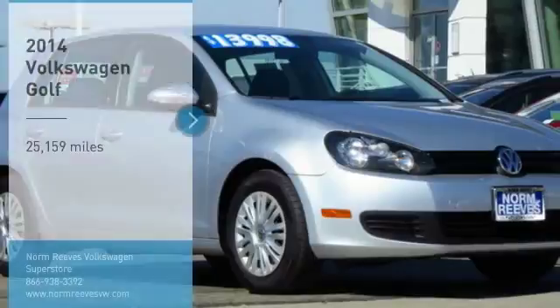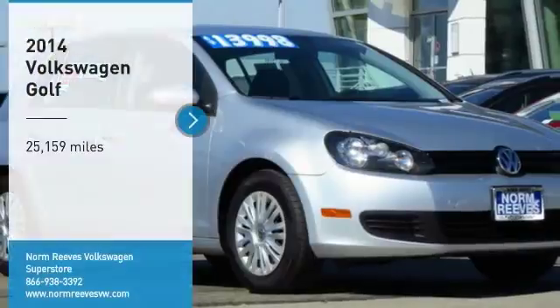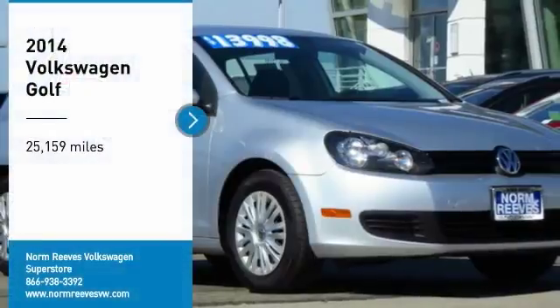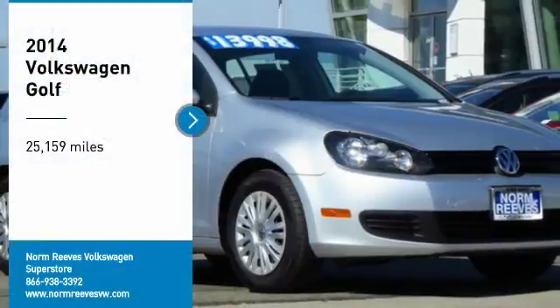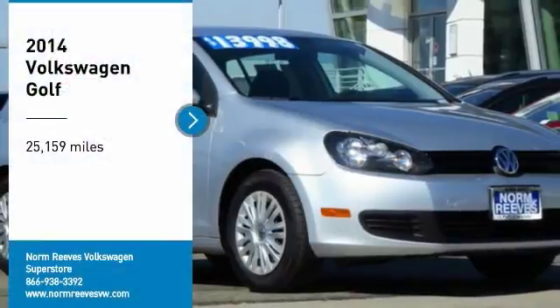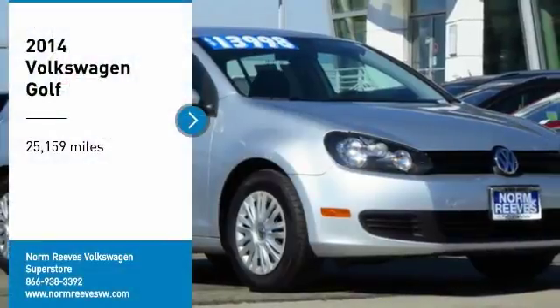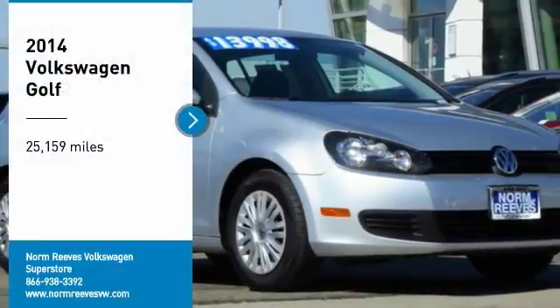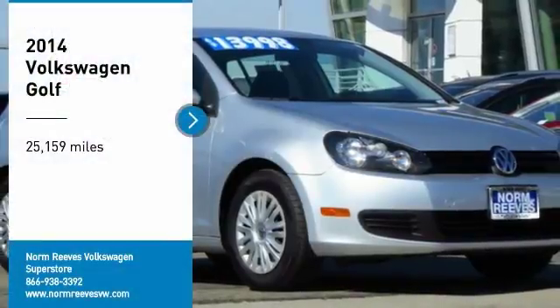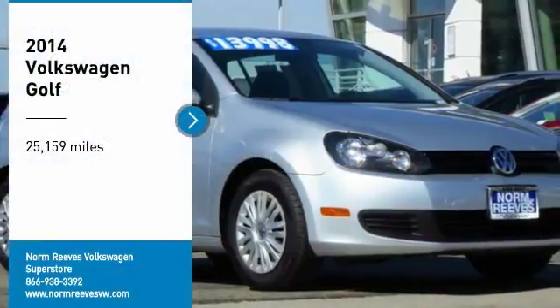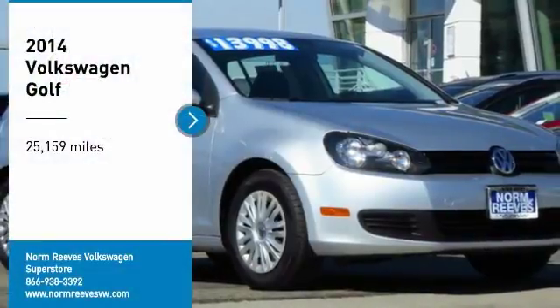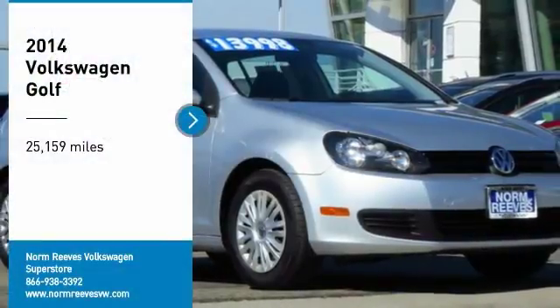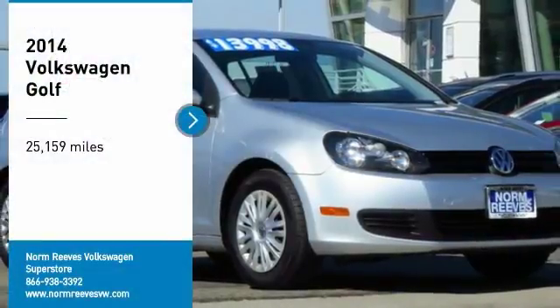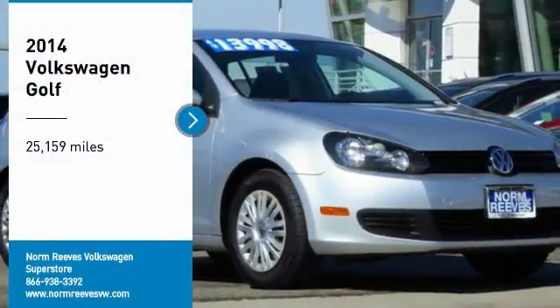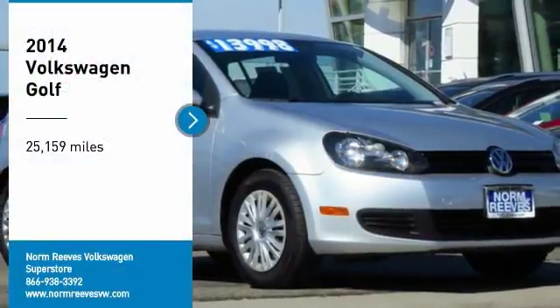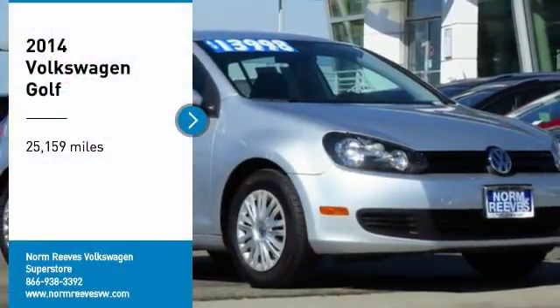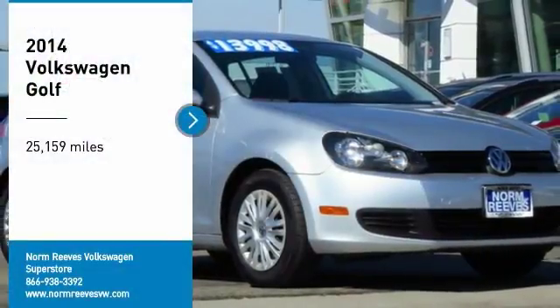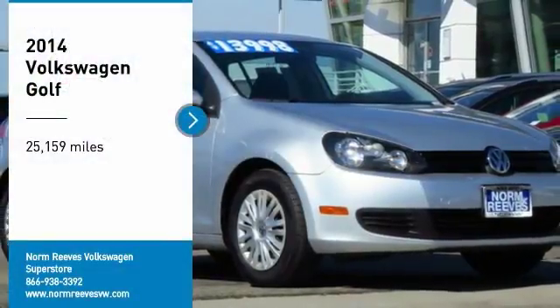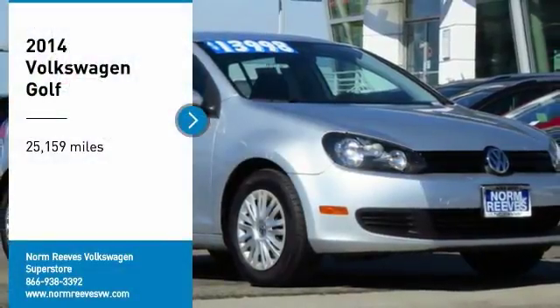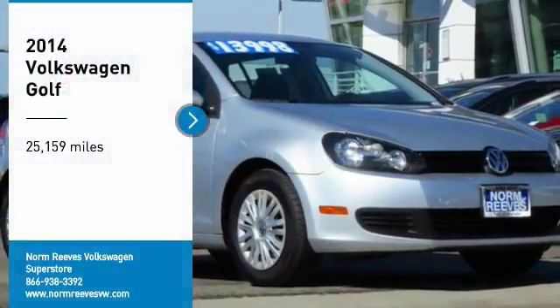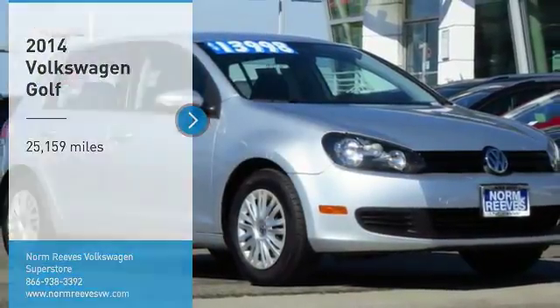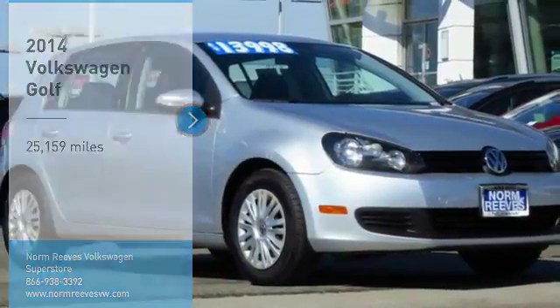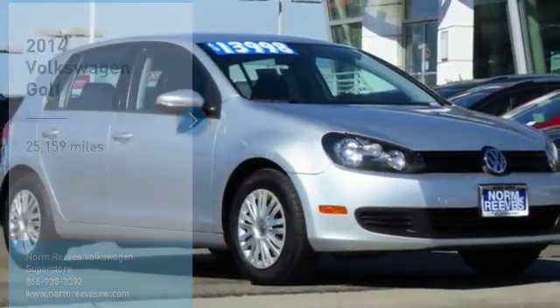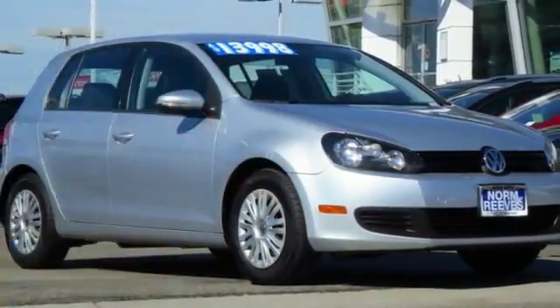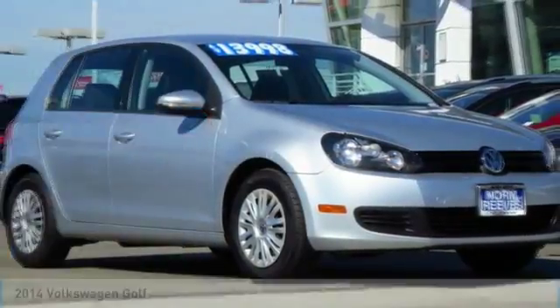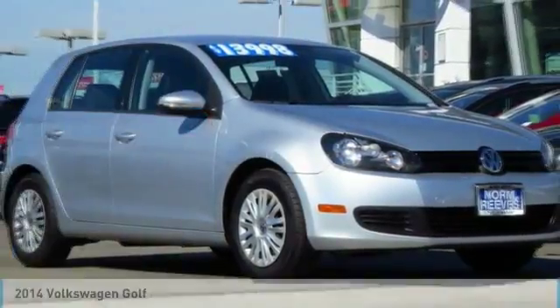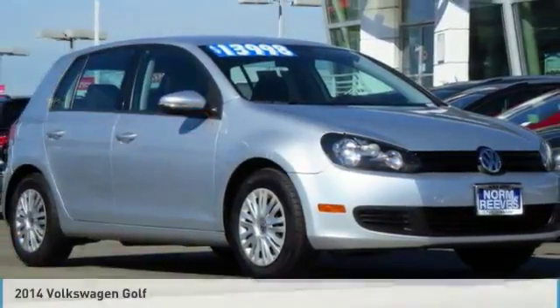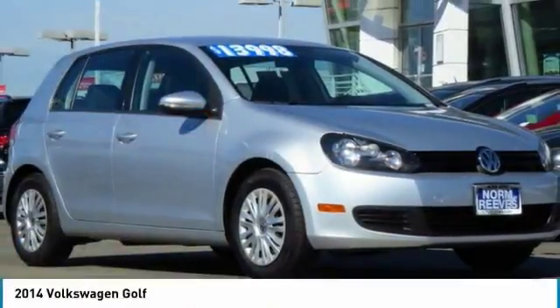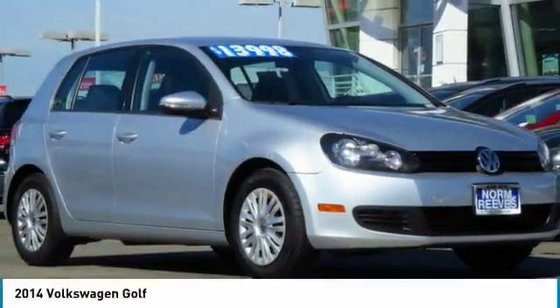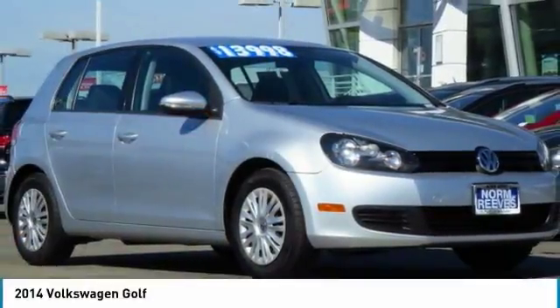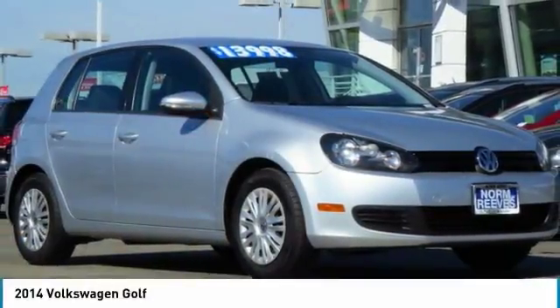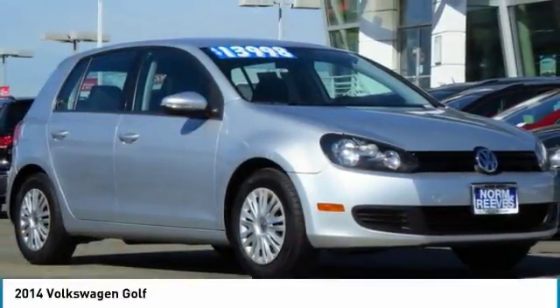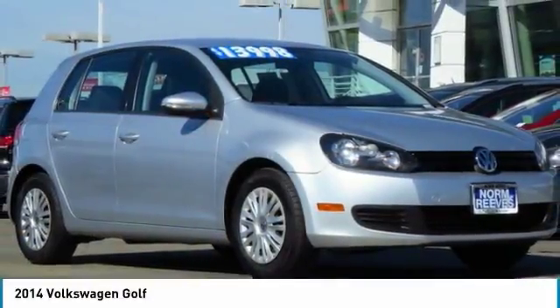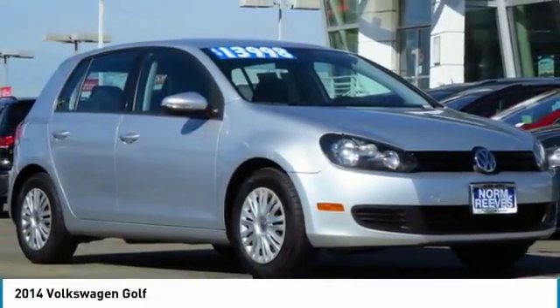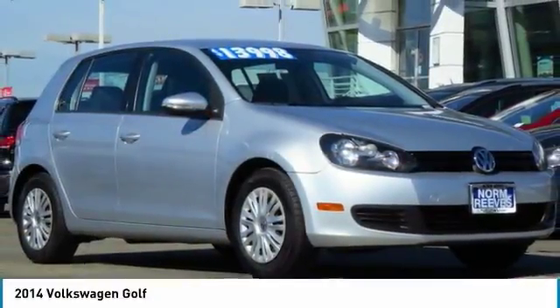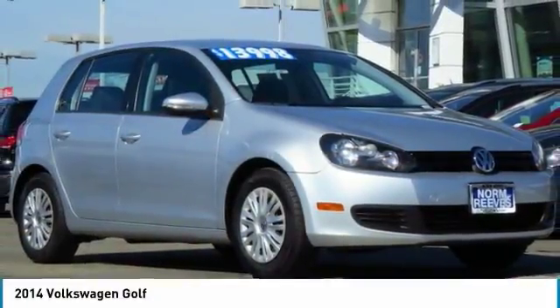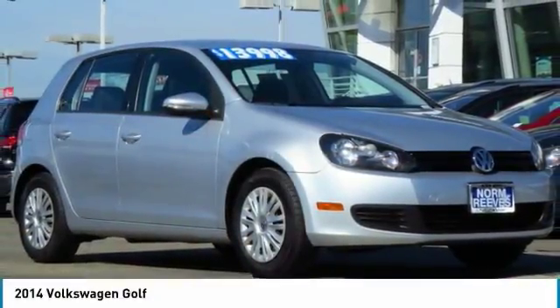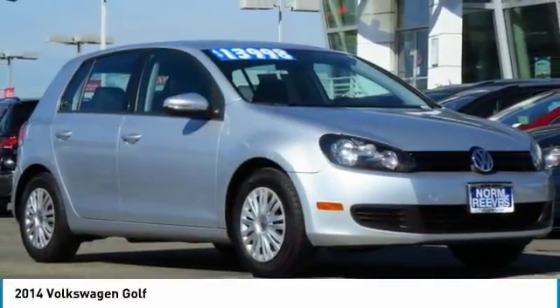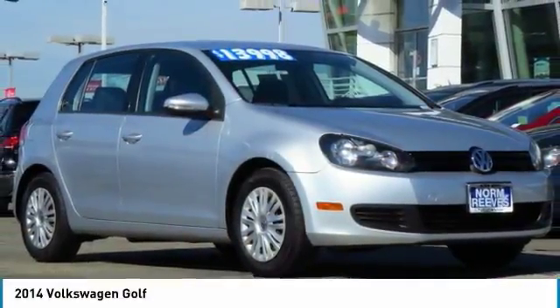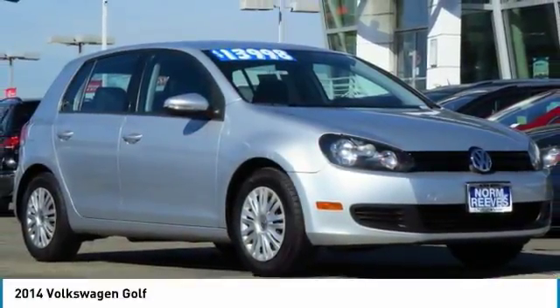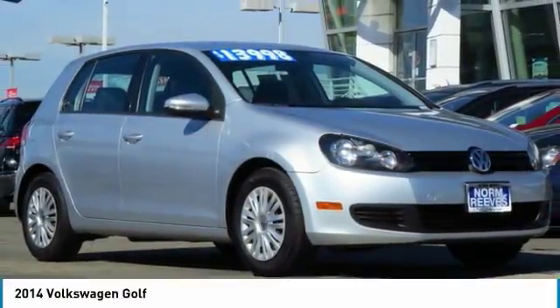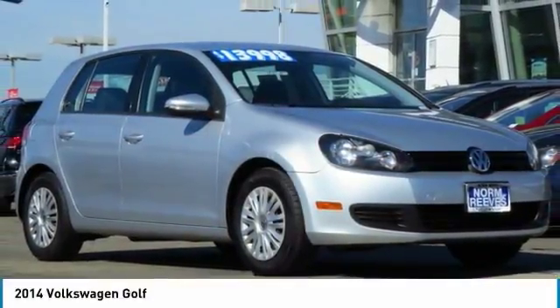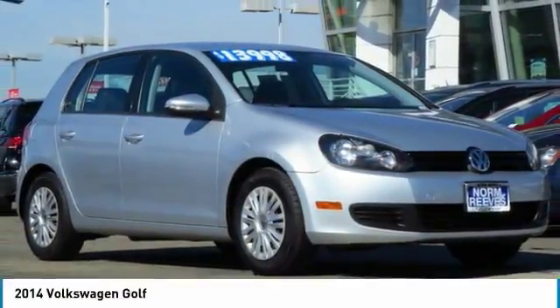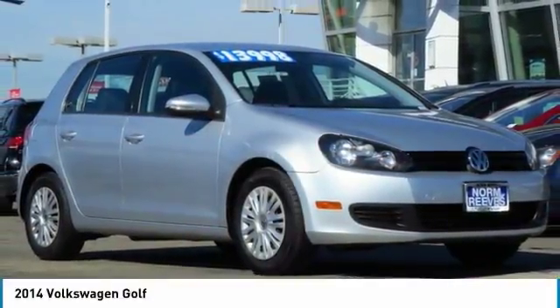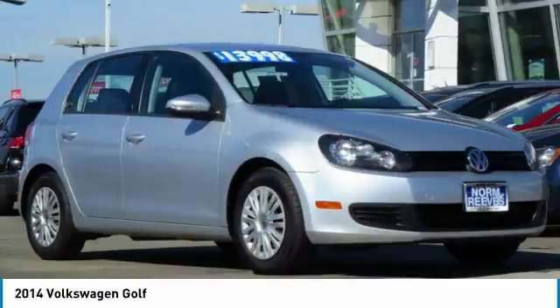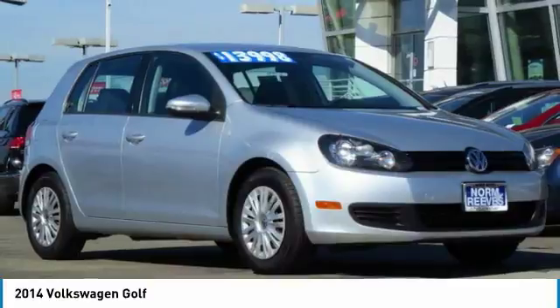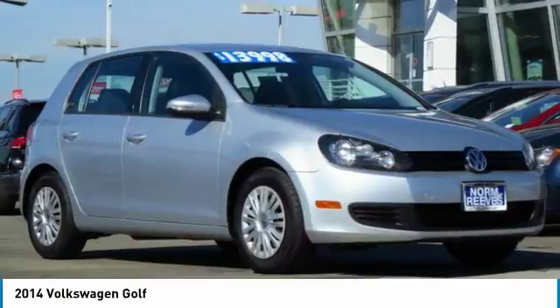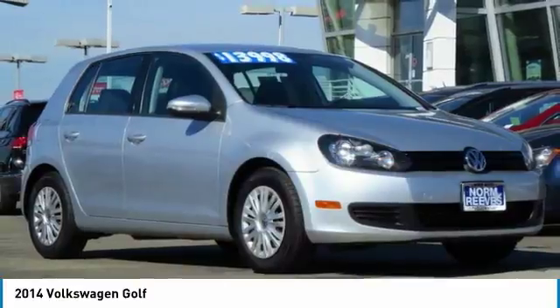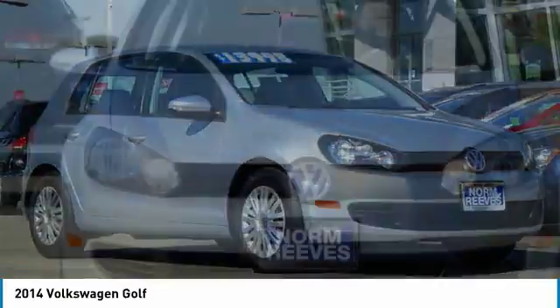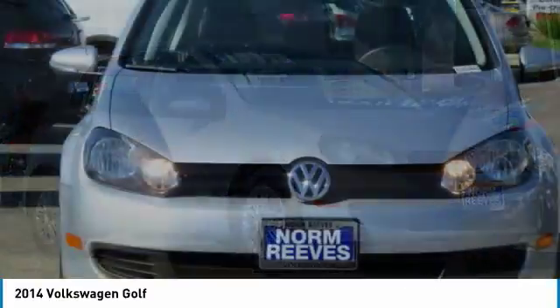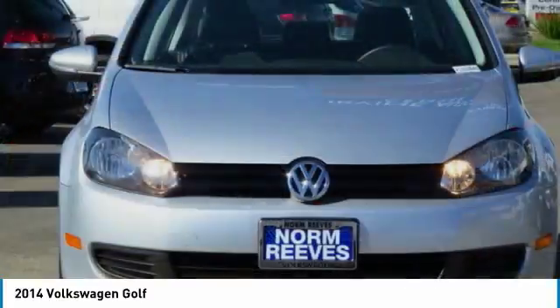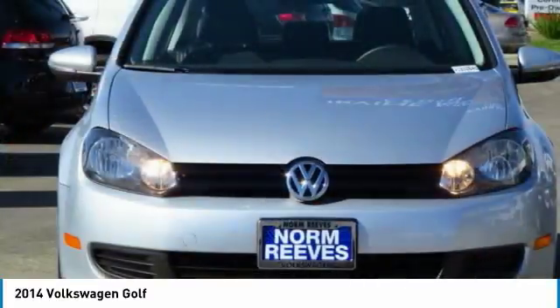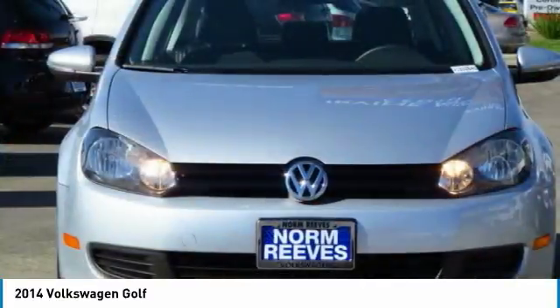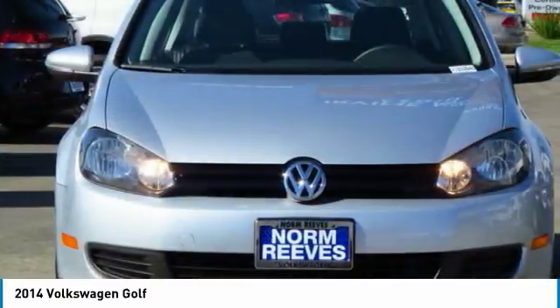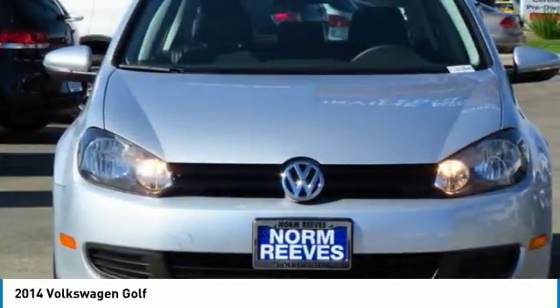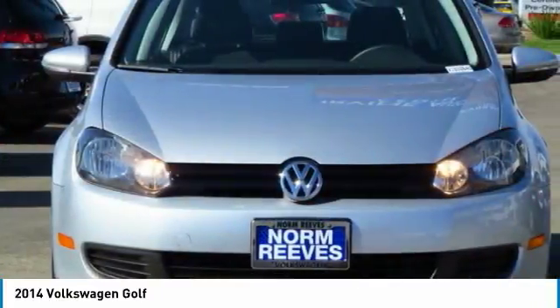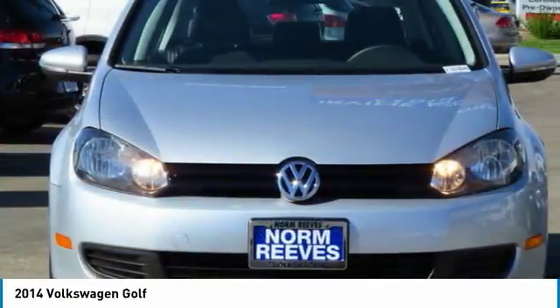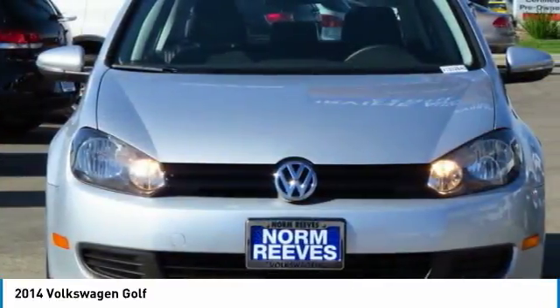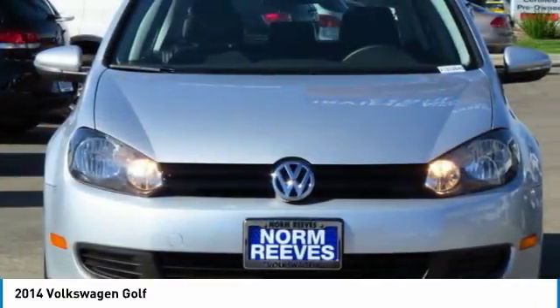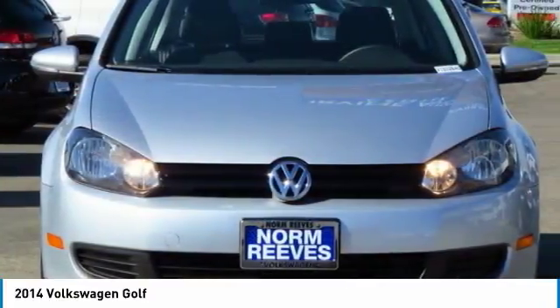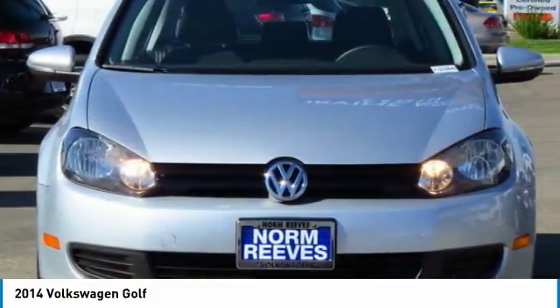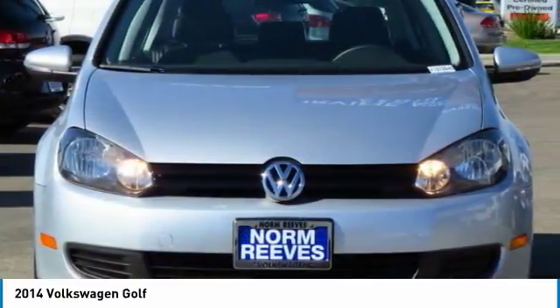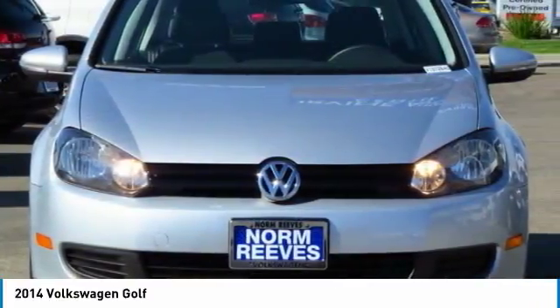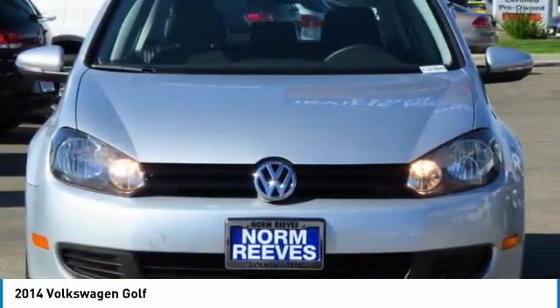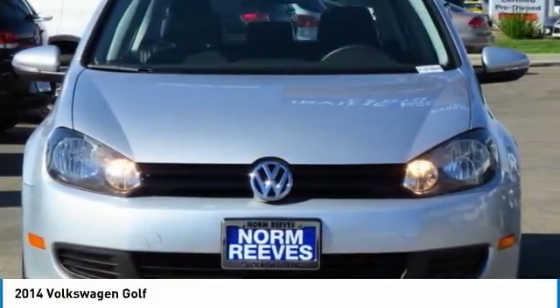Take a ride in the 2014 Volkswagen Golf. It's the original fun-to-drive hatchback. Drive one today.